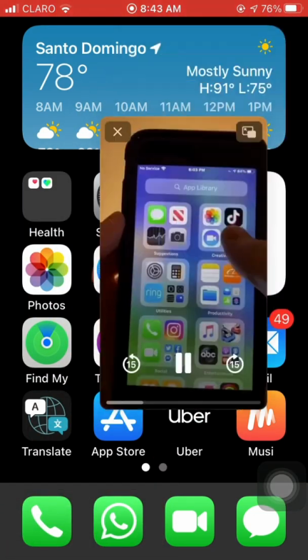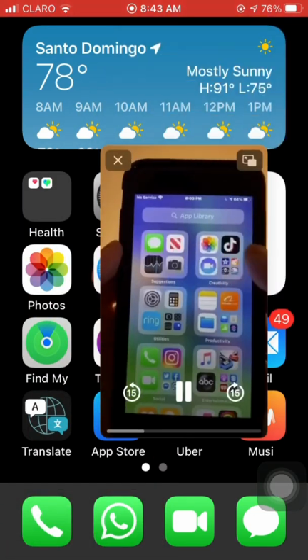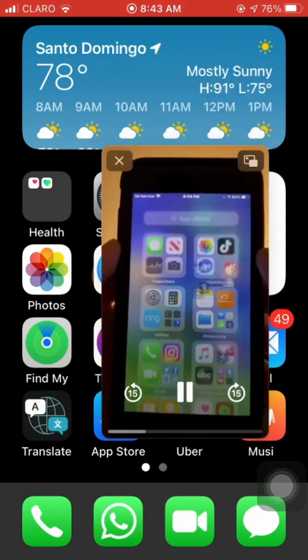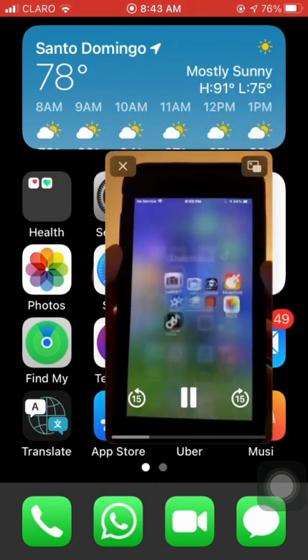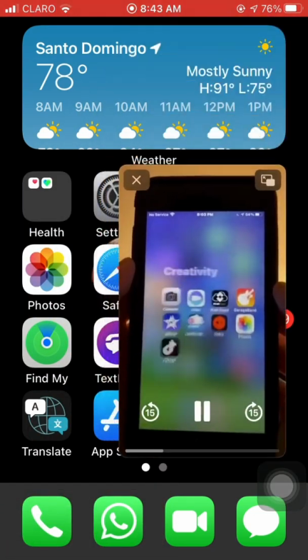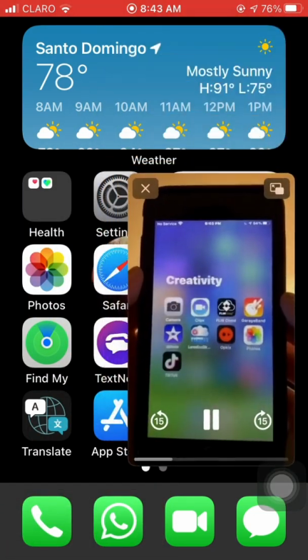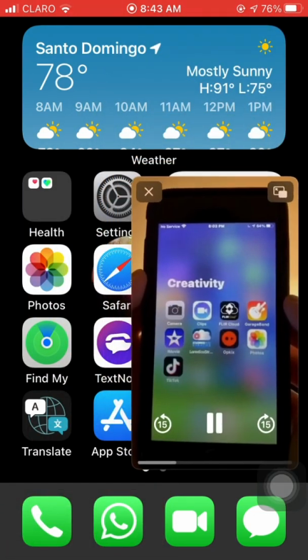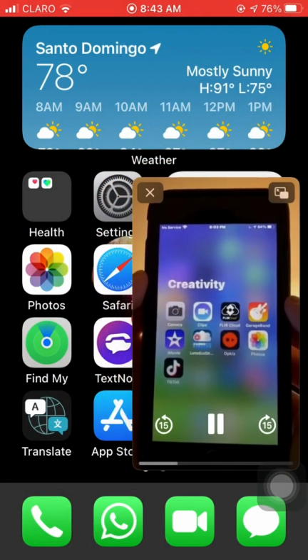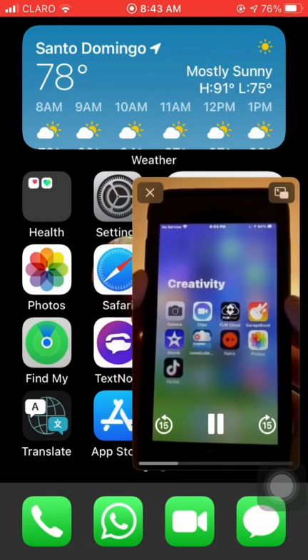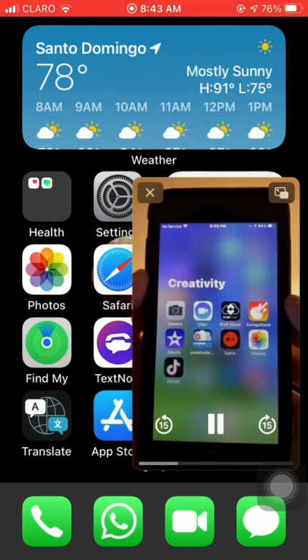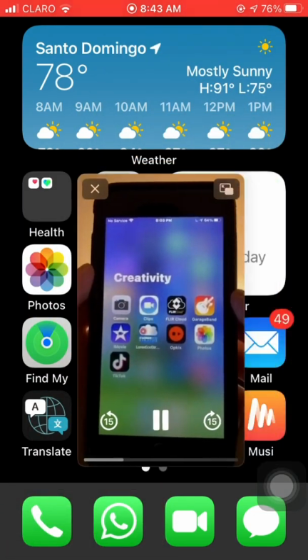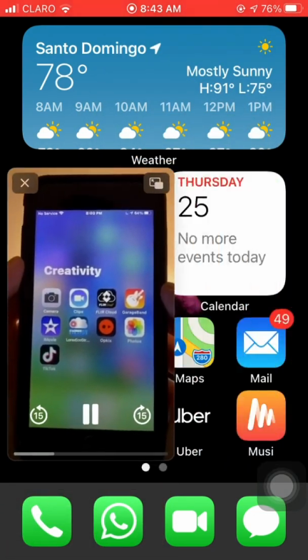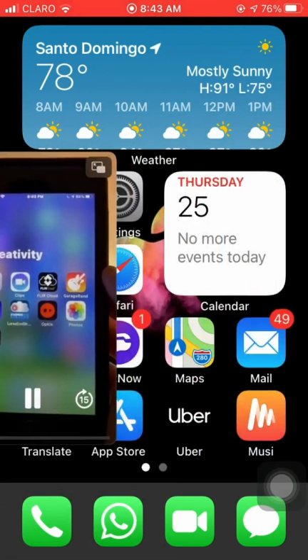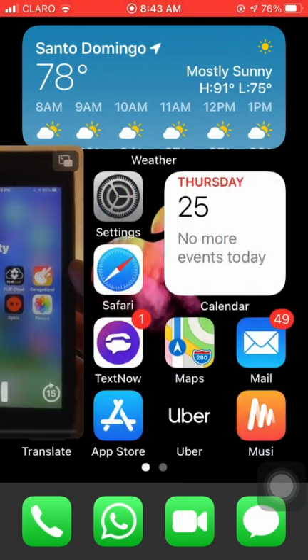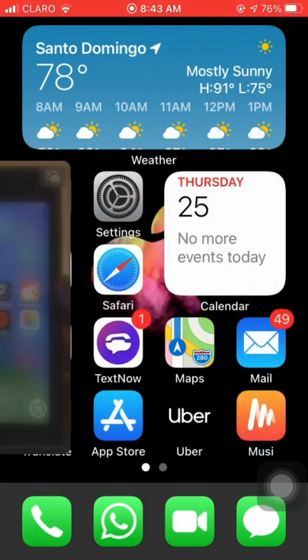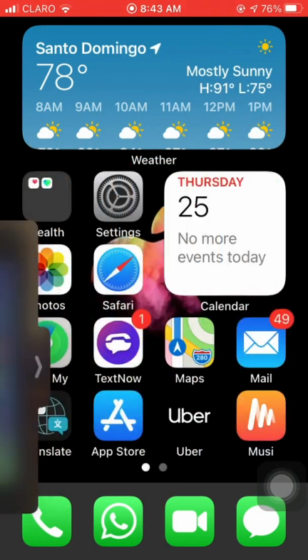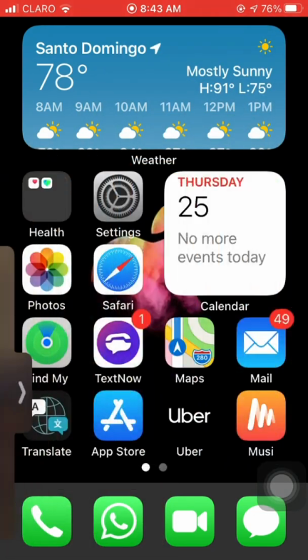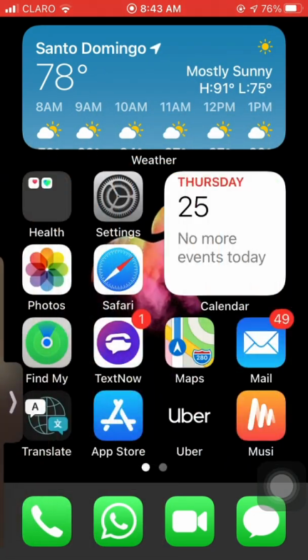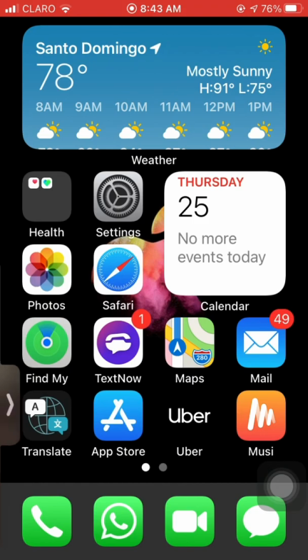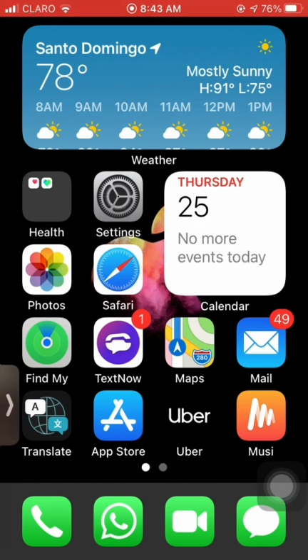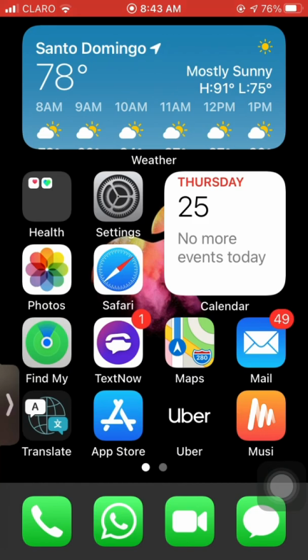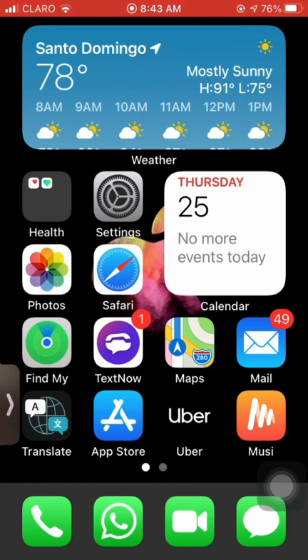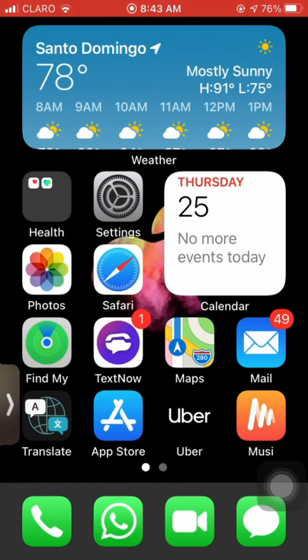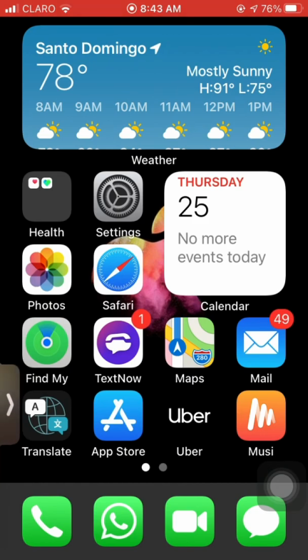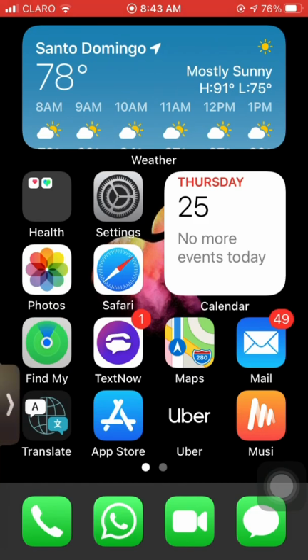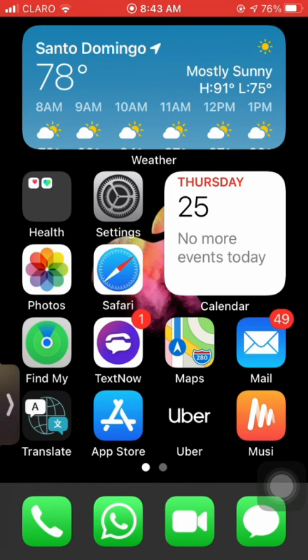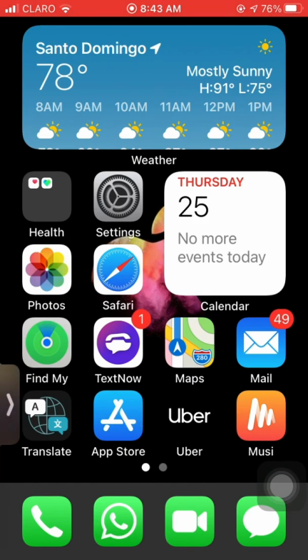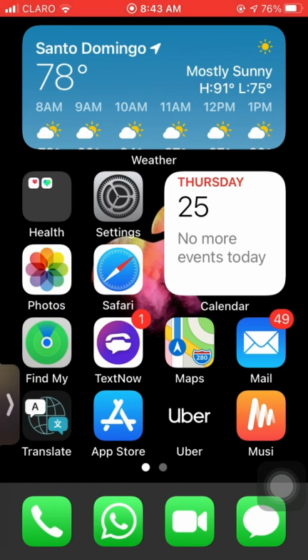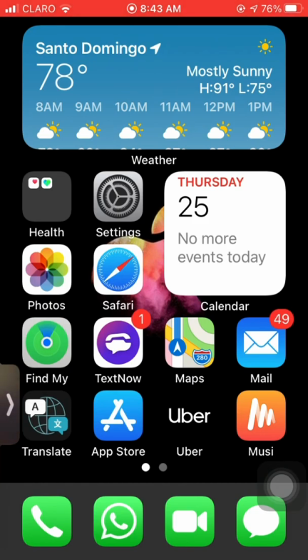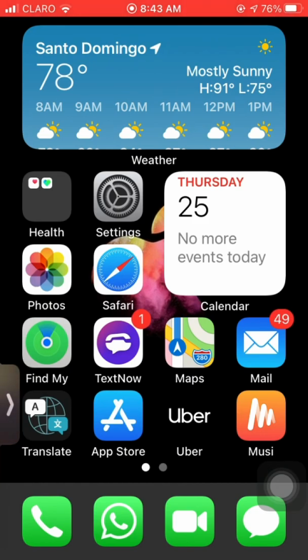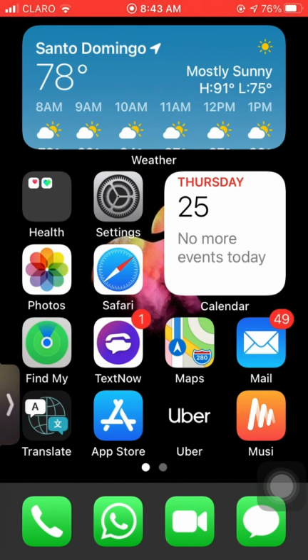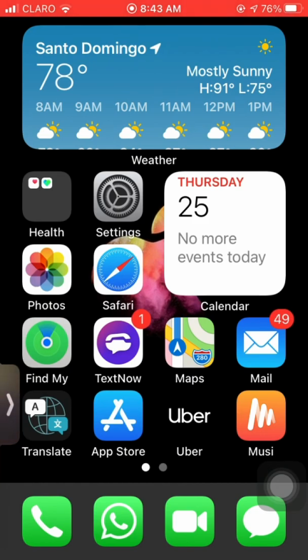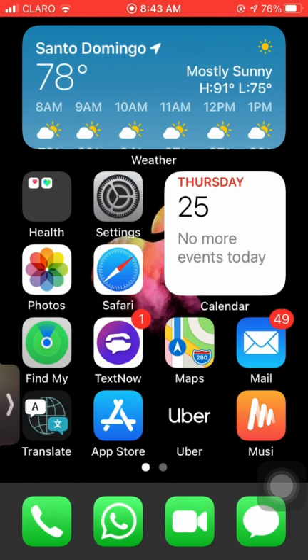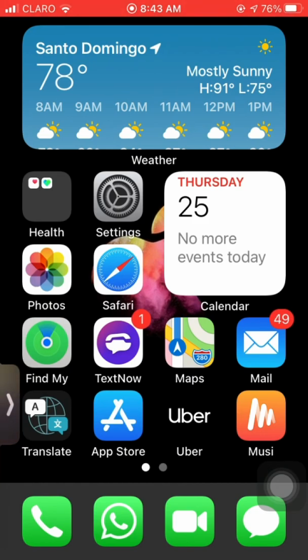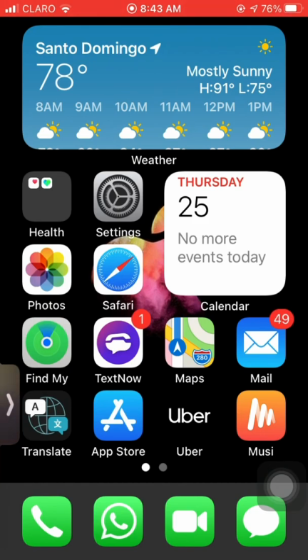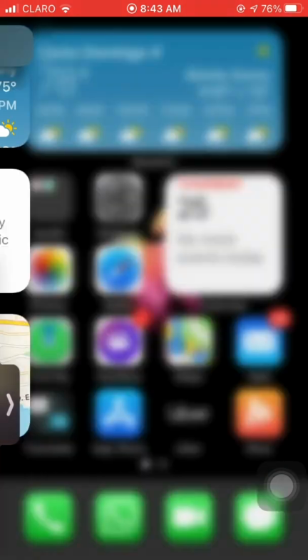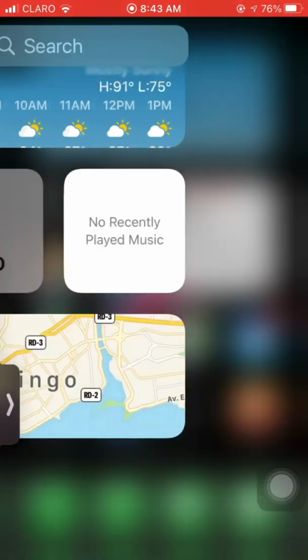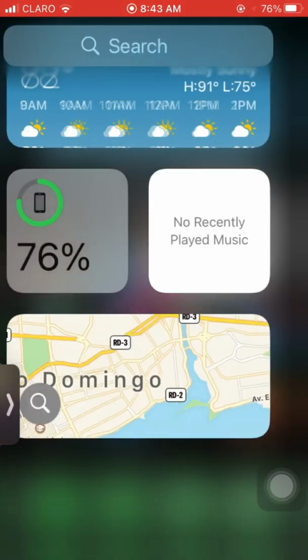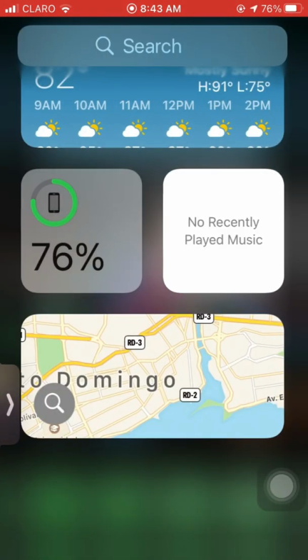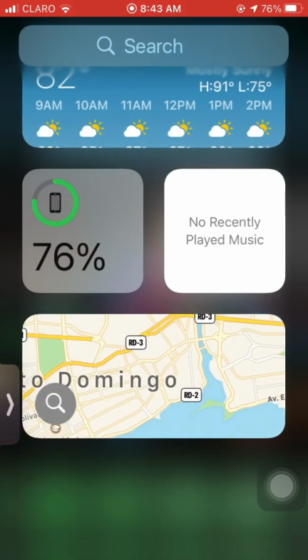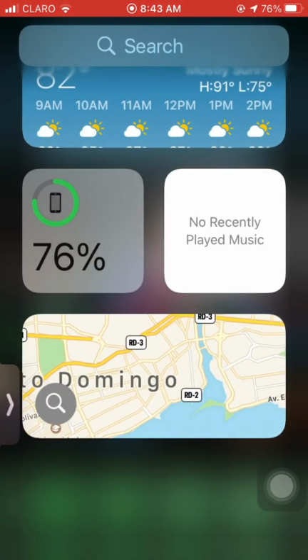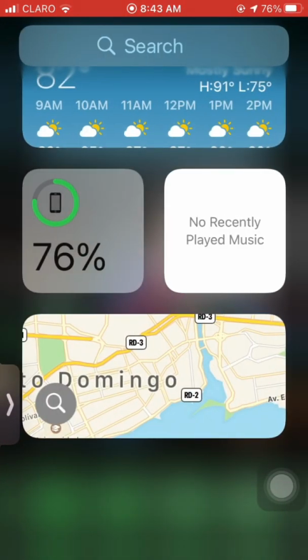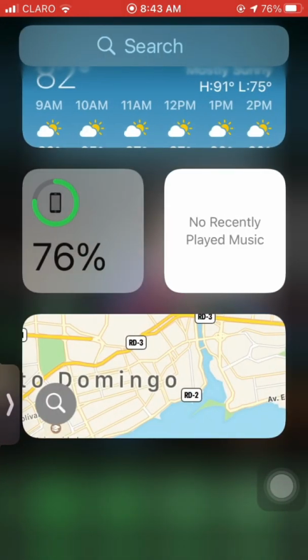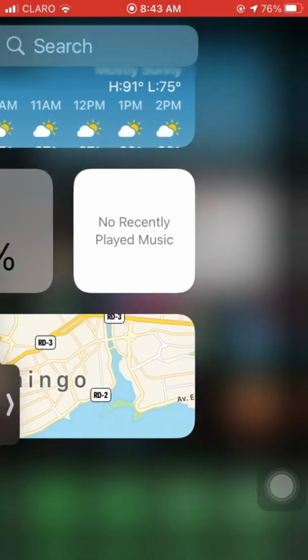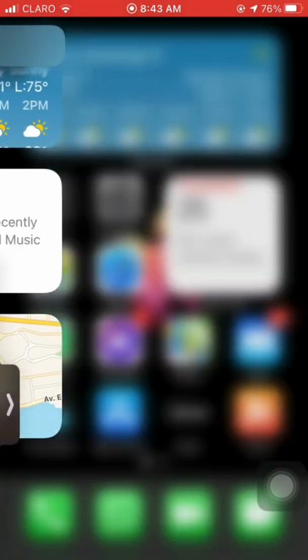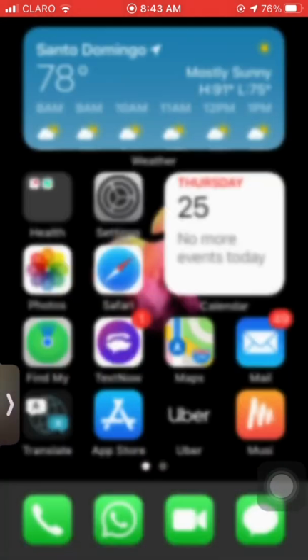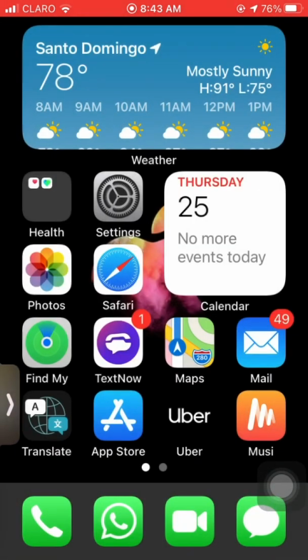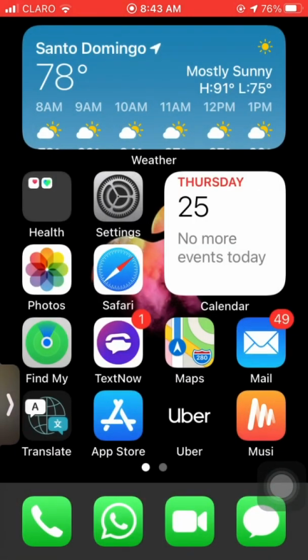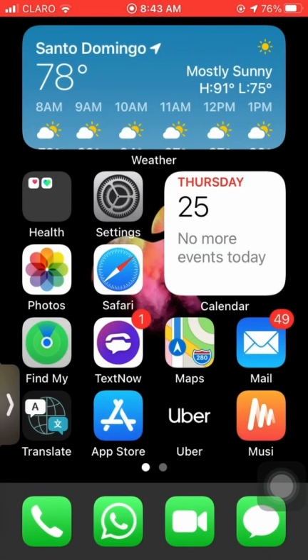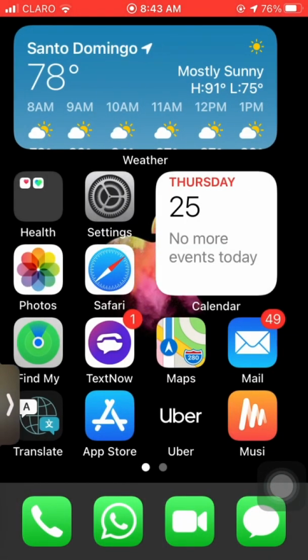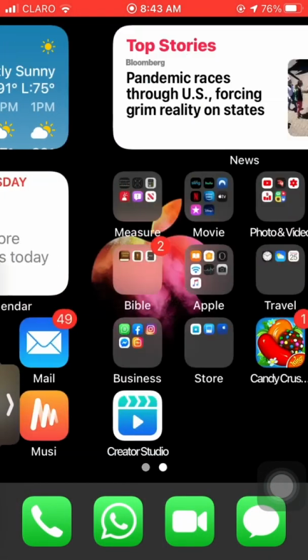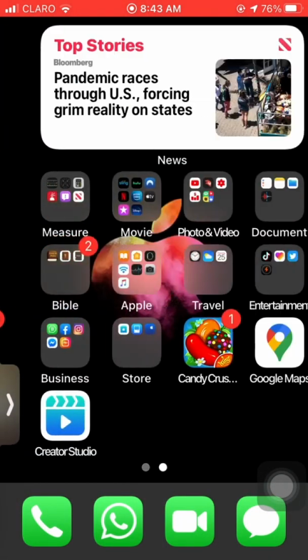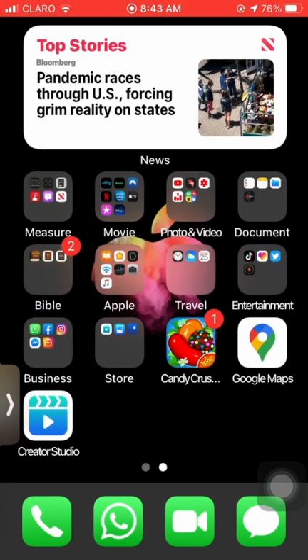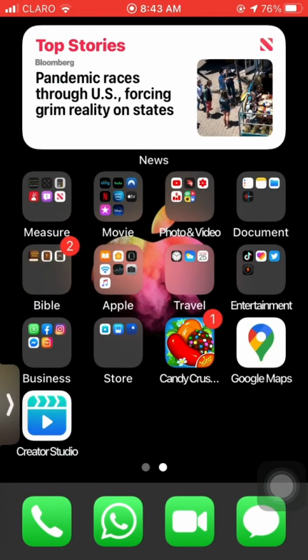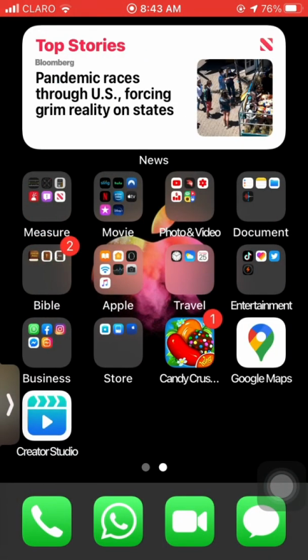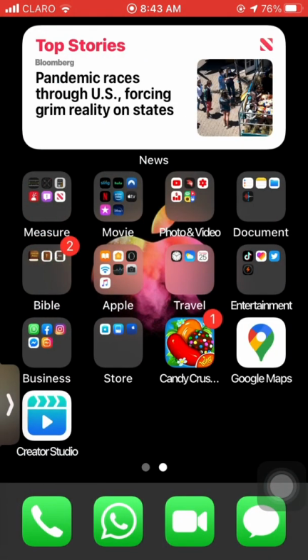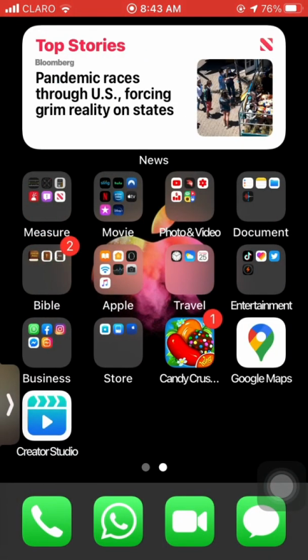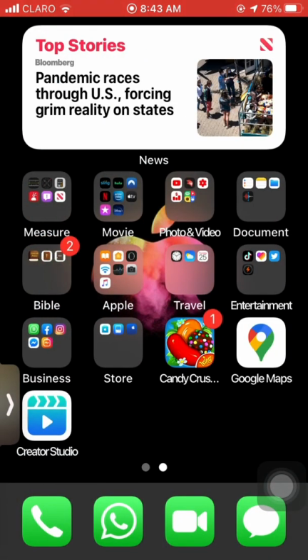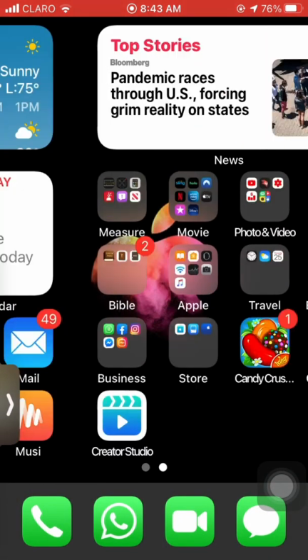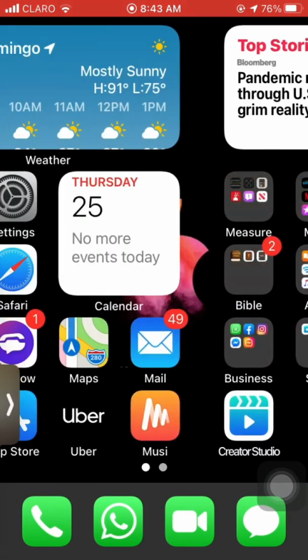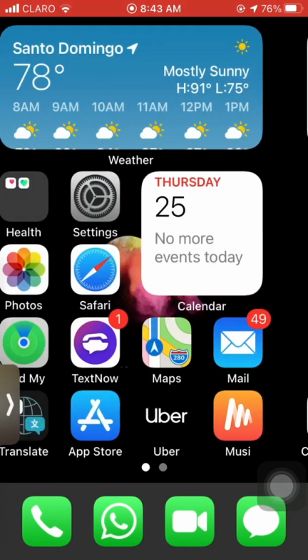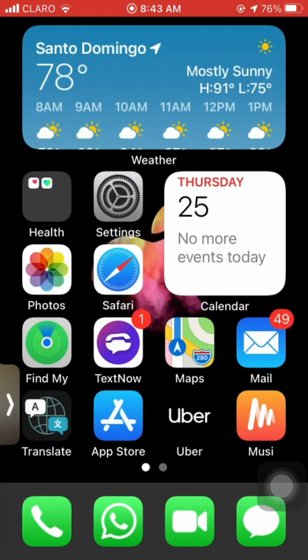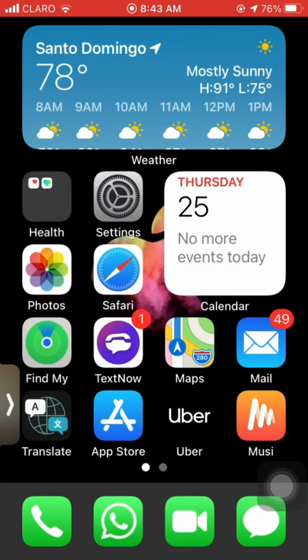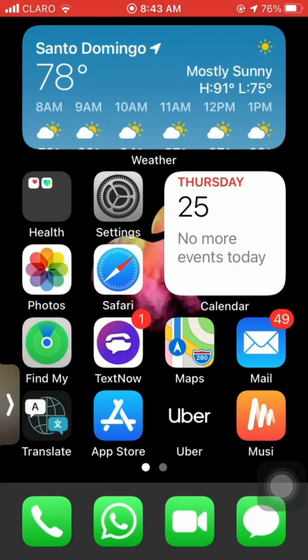When editing your home screen, you can now hide or show individual app pages. Siri has been updated to not take up the entire screen when active.